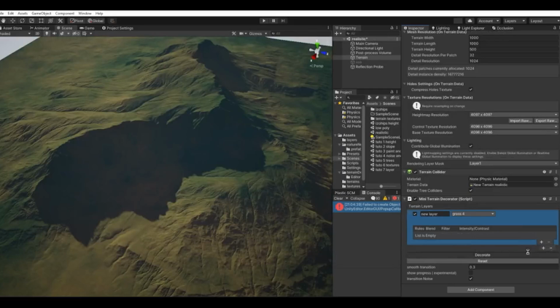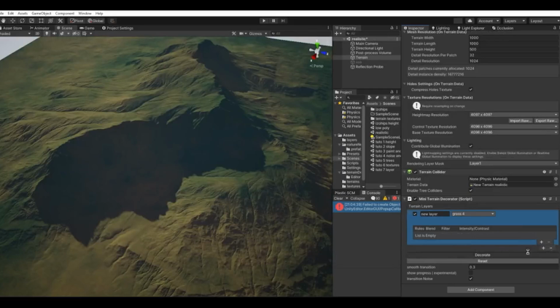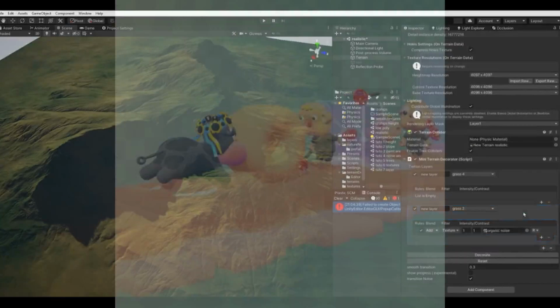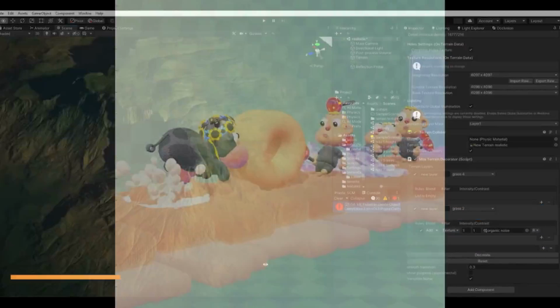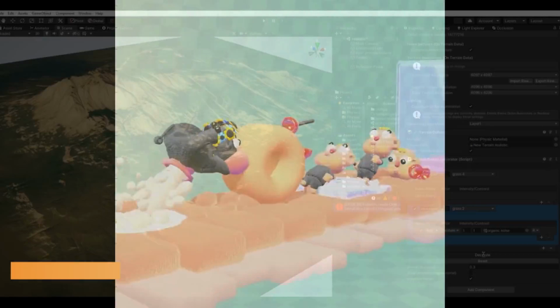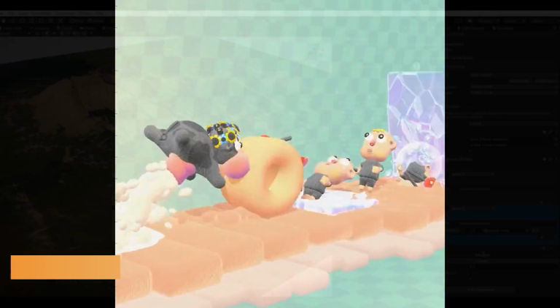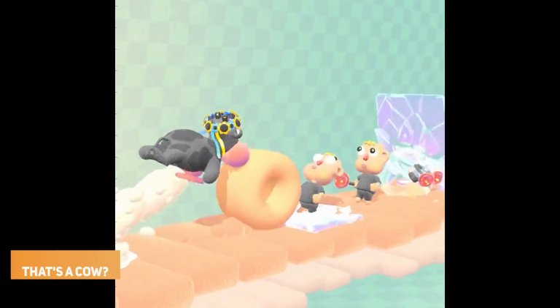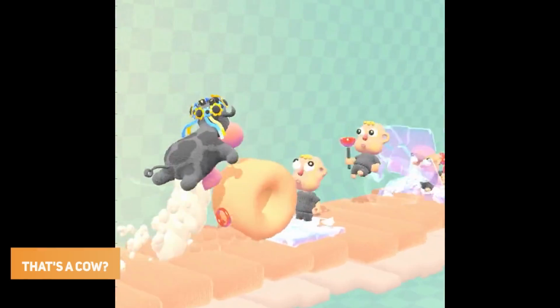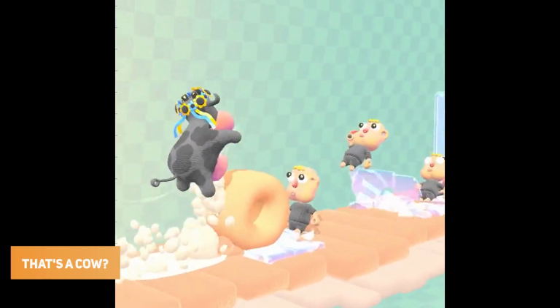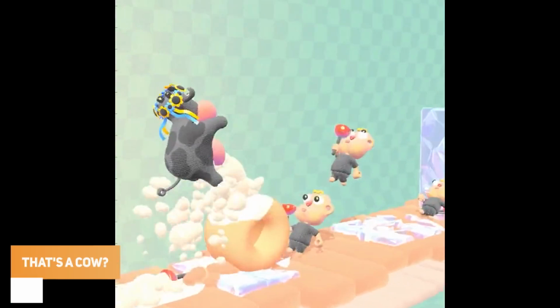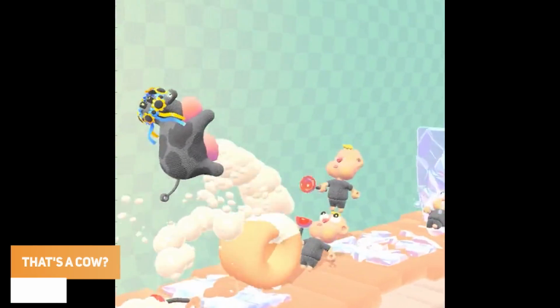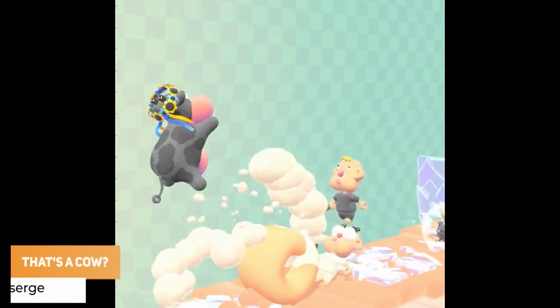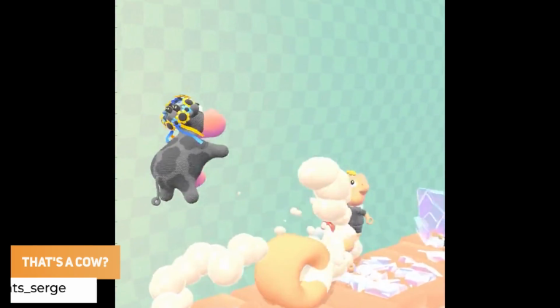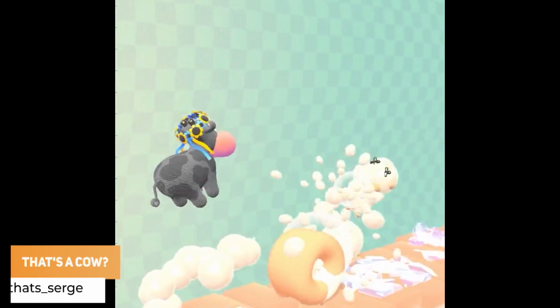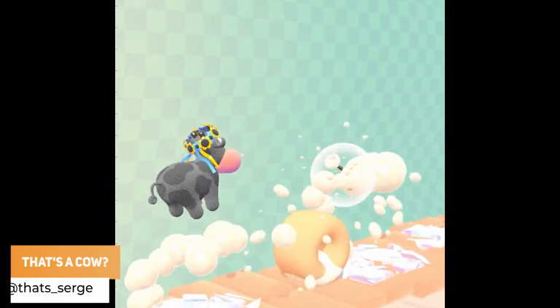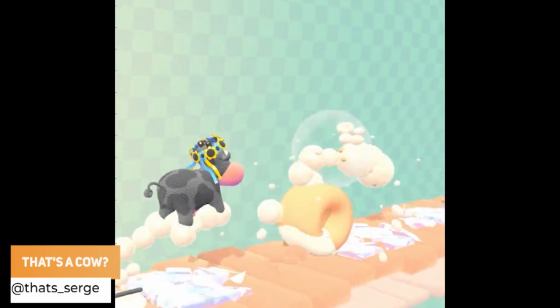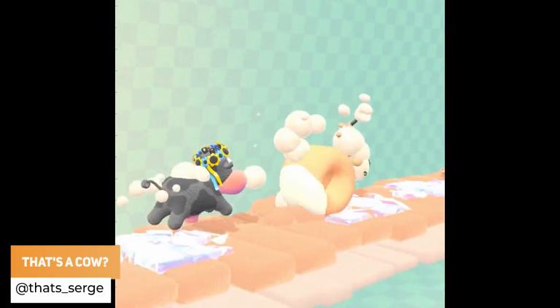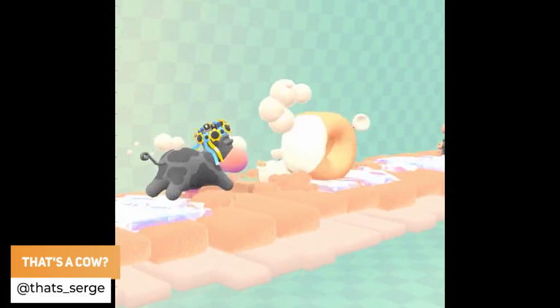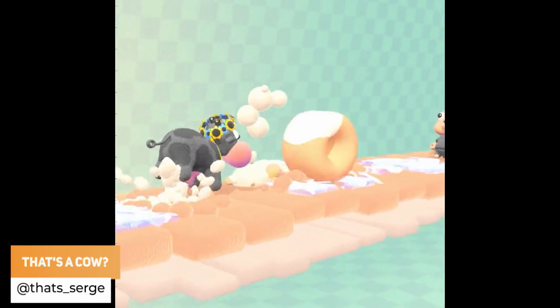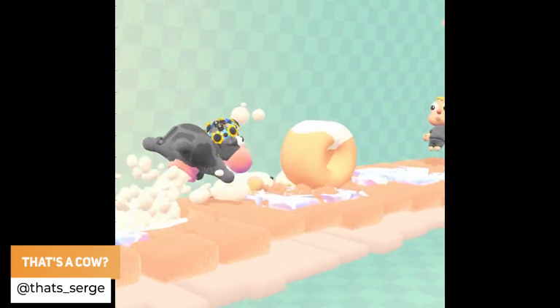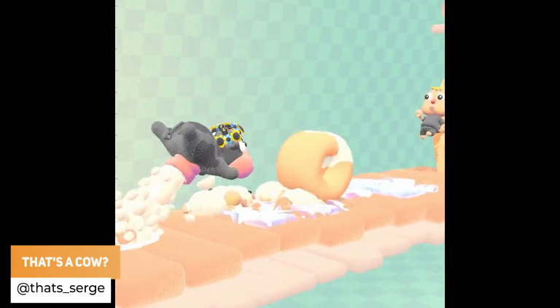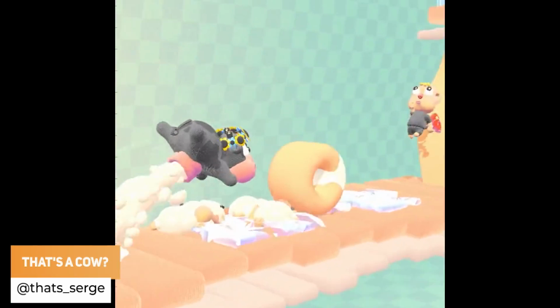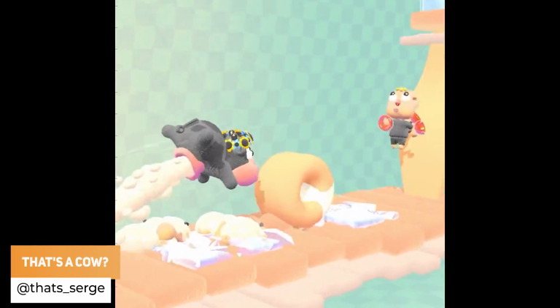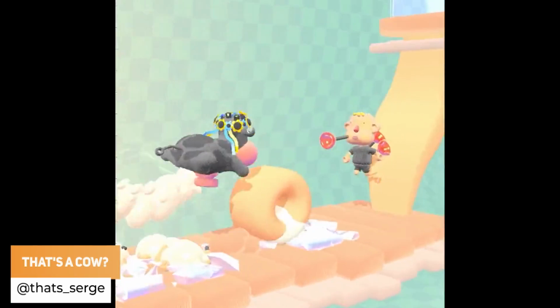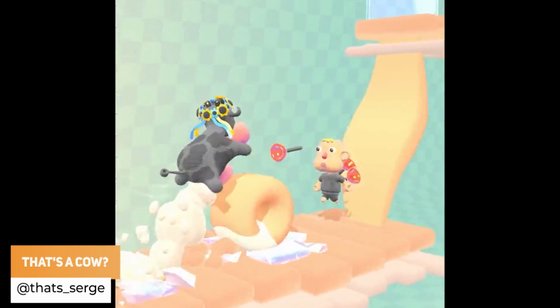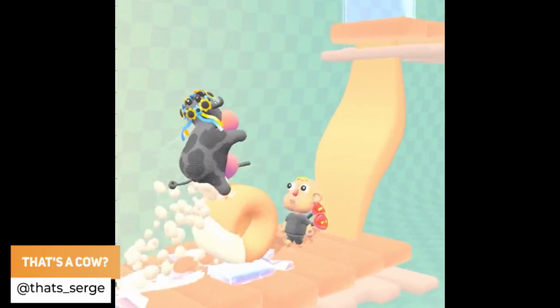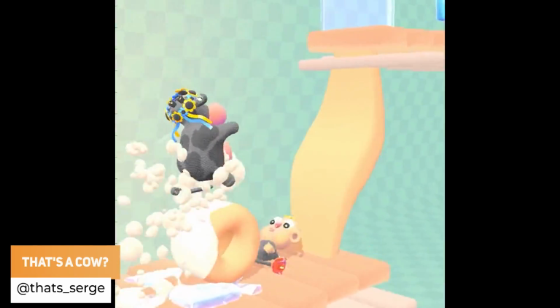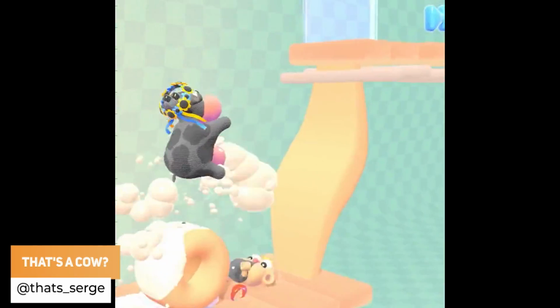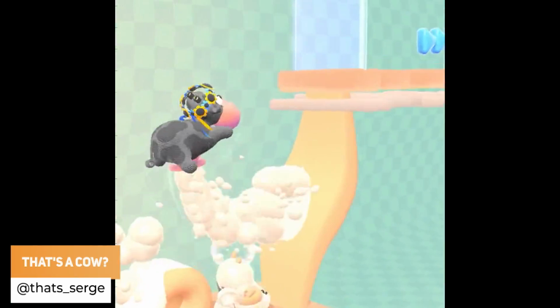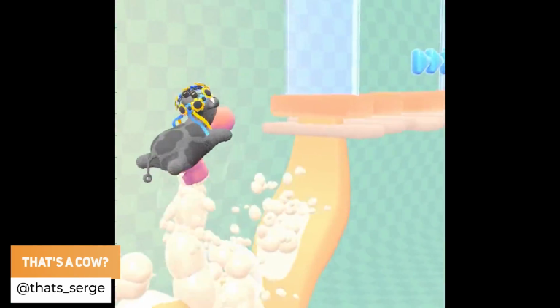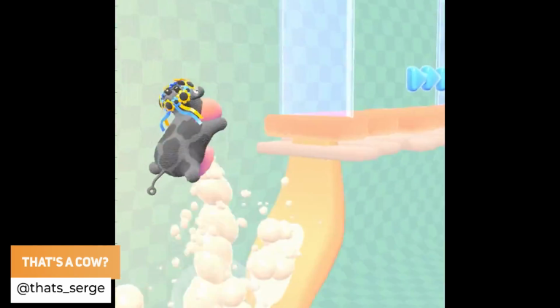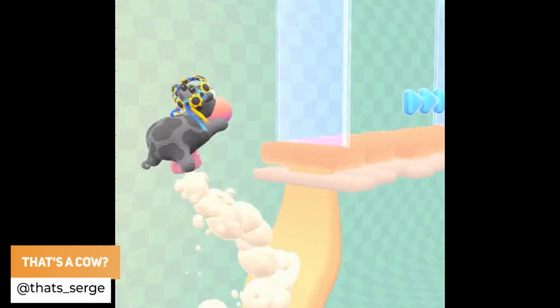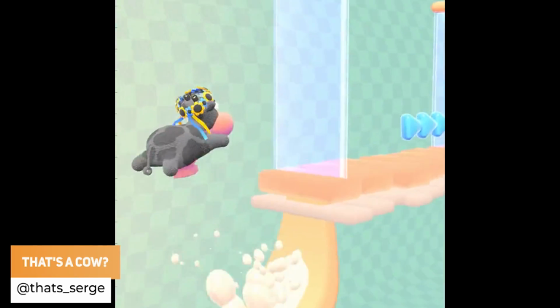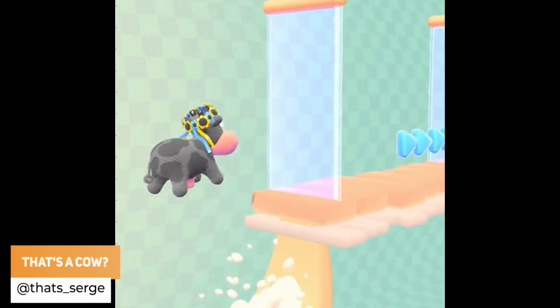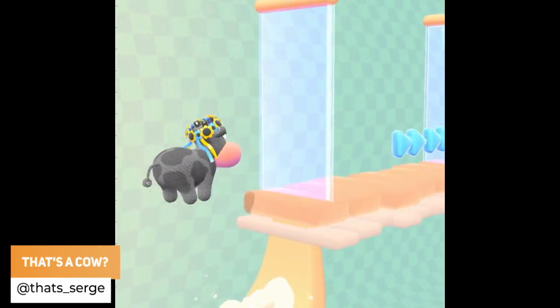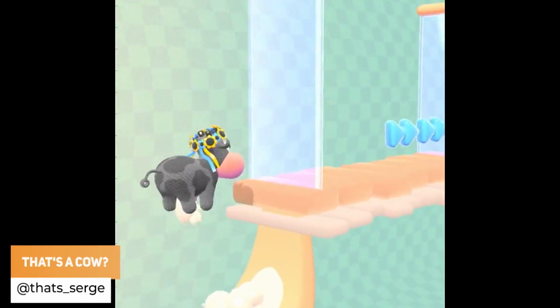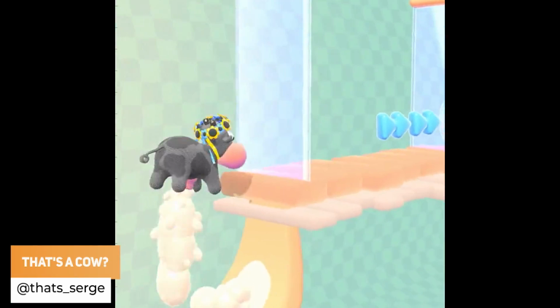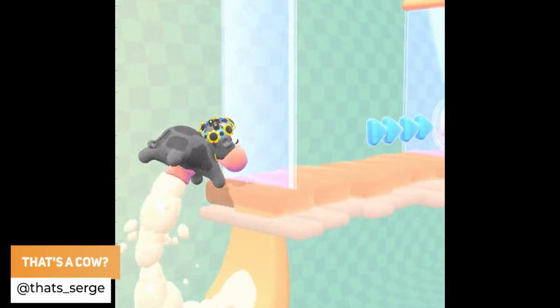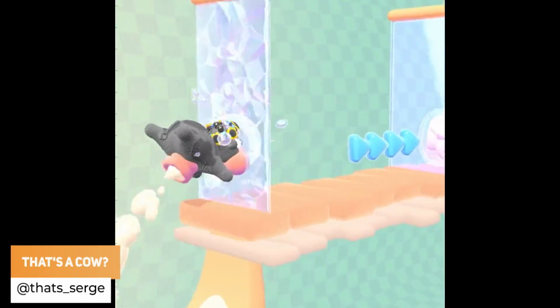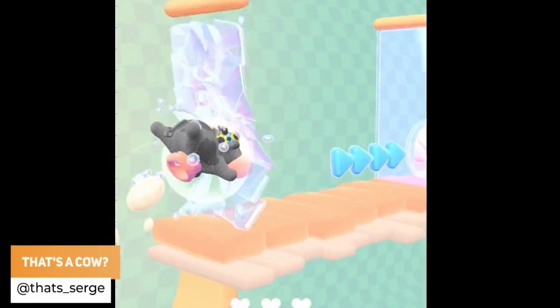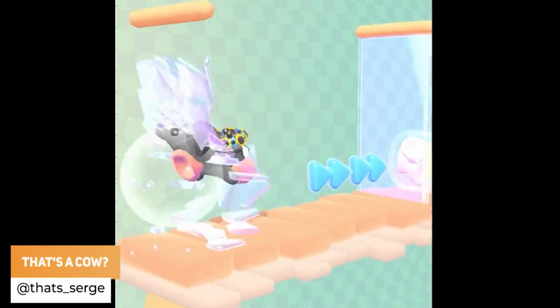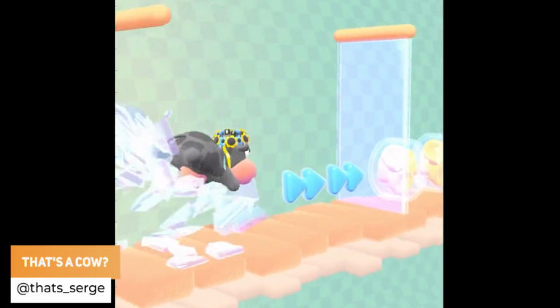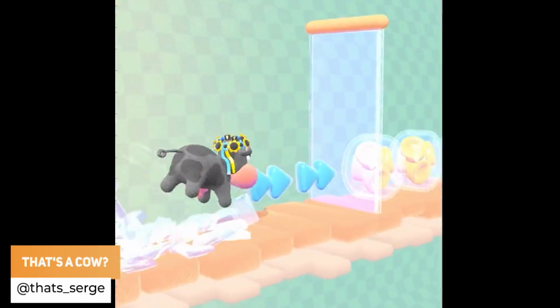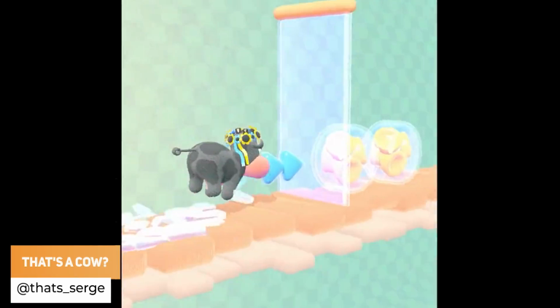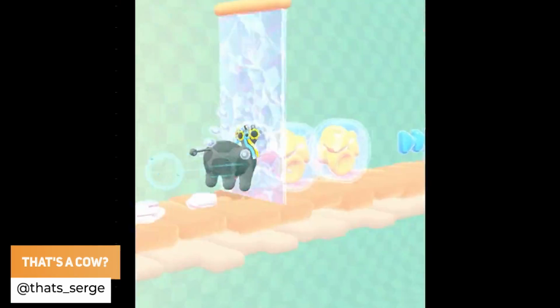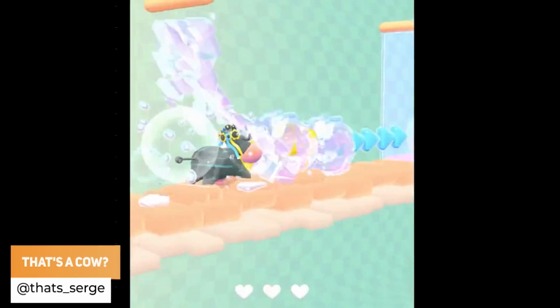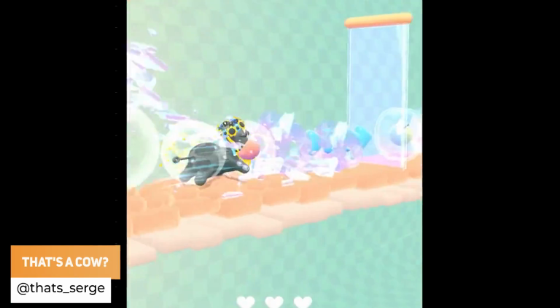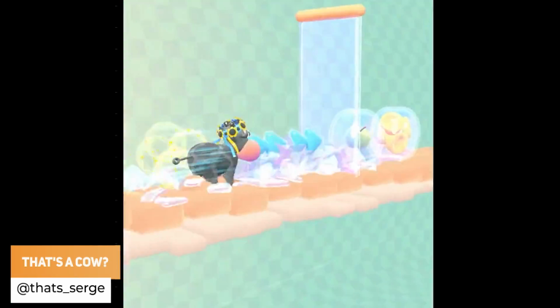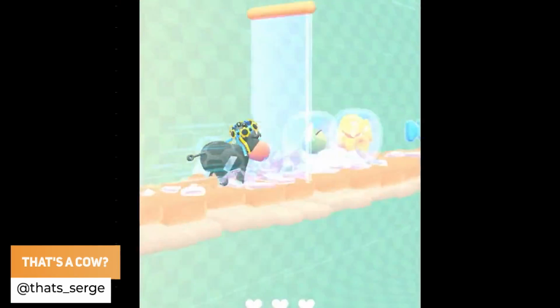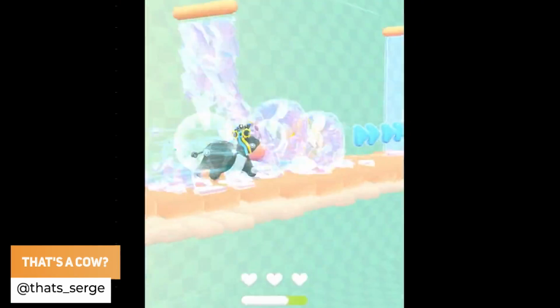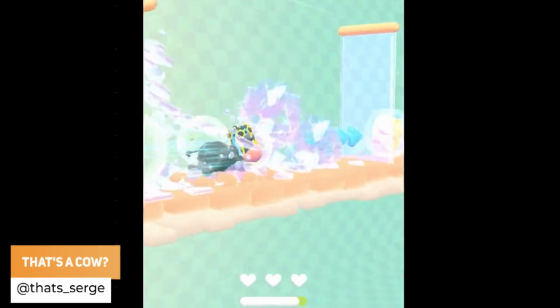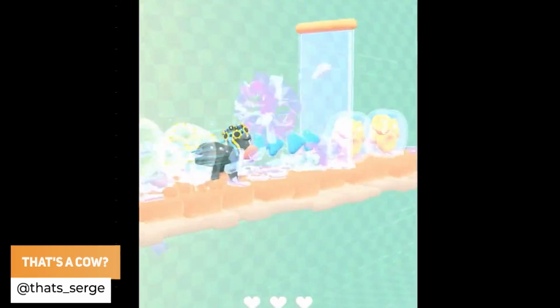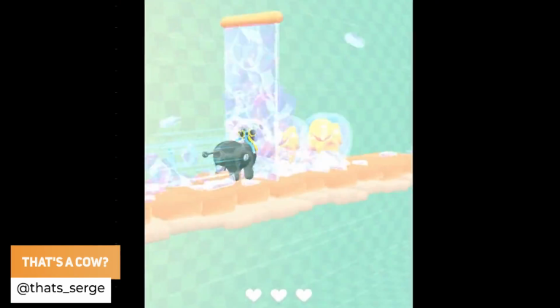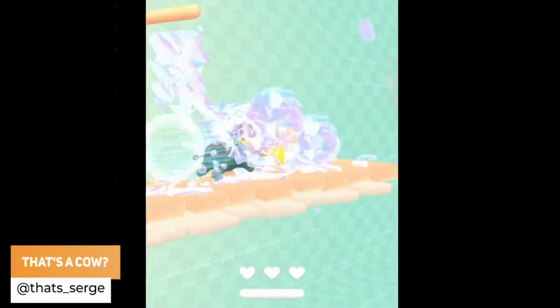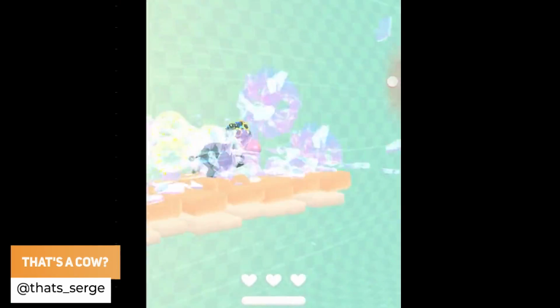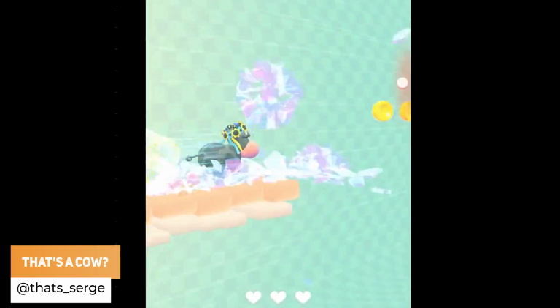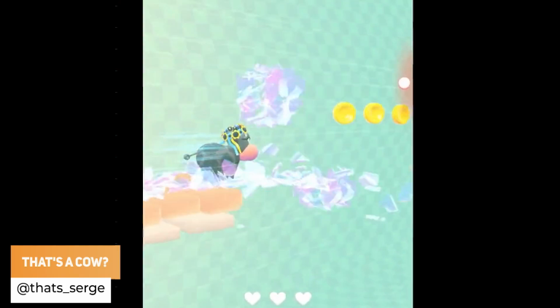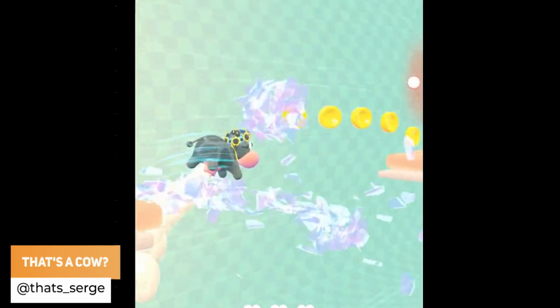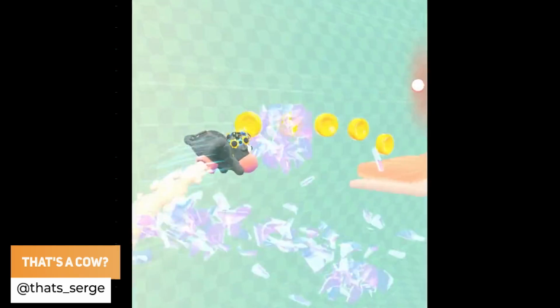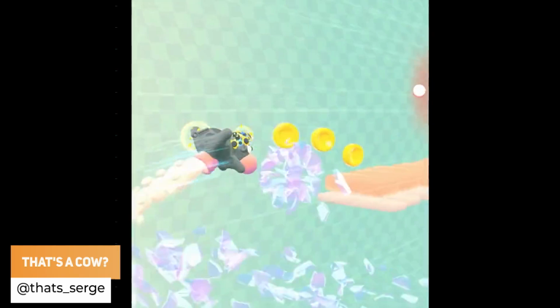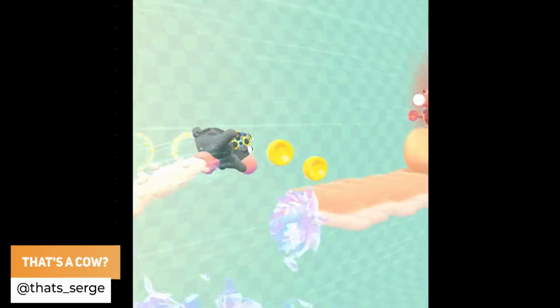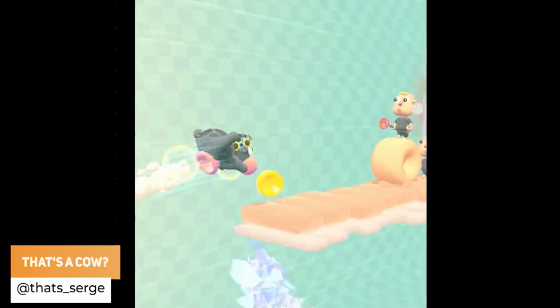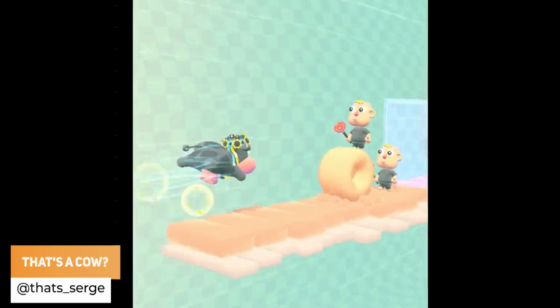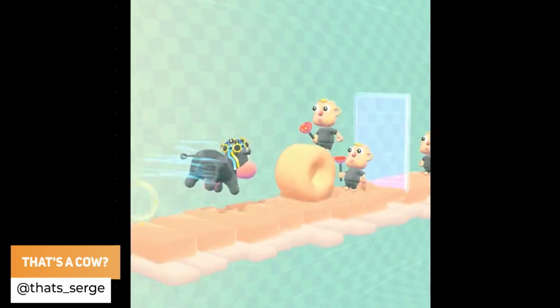That Surge has got a game called That's A Cow — it's out now and I don't really know what to think about it.